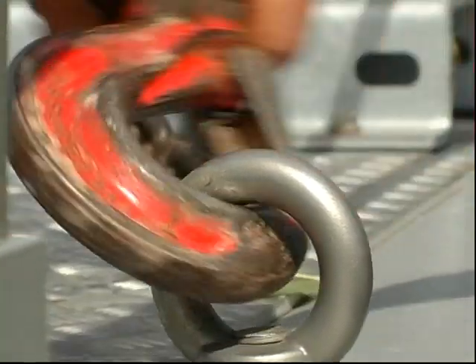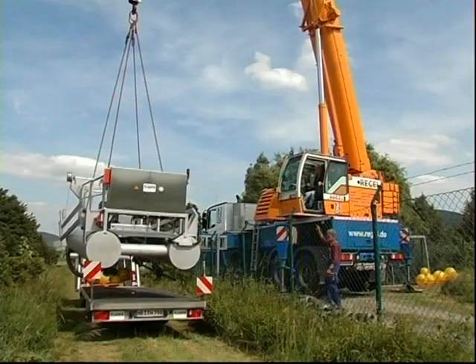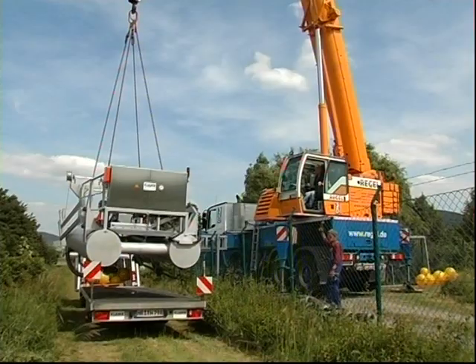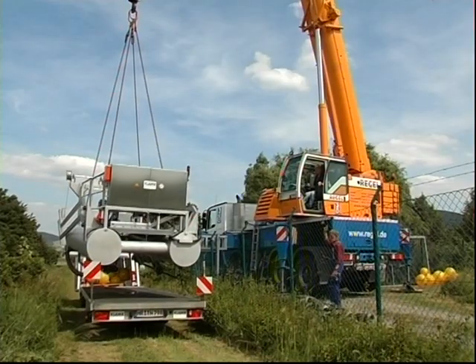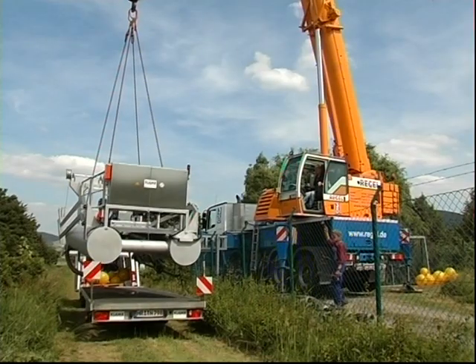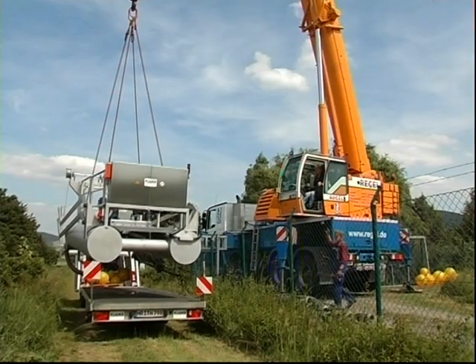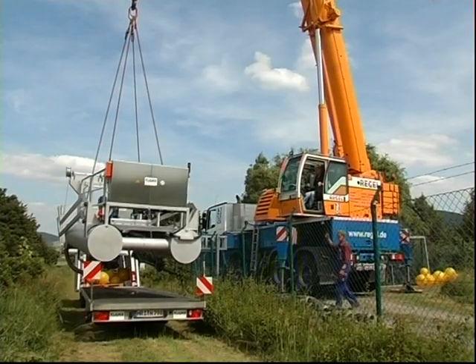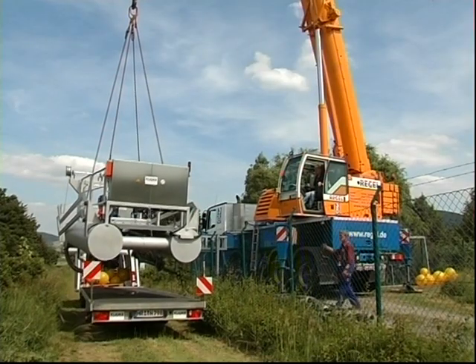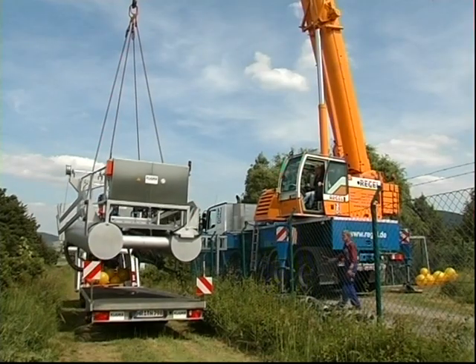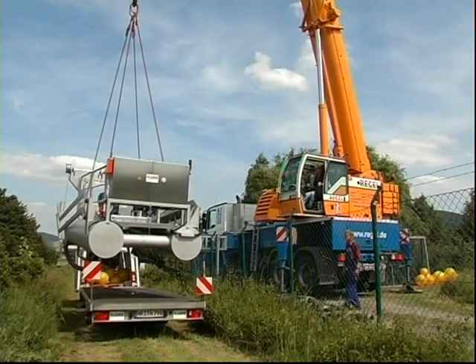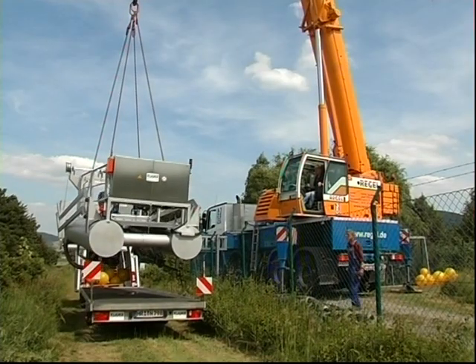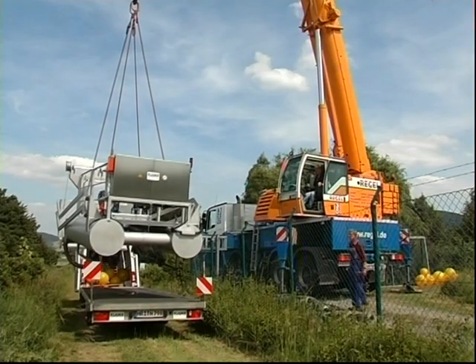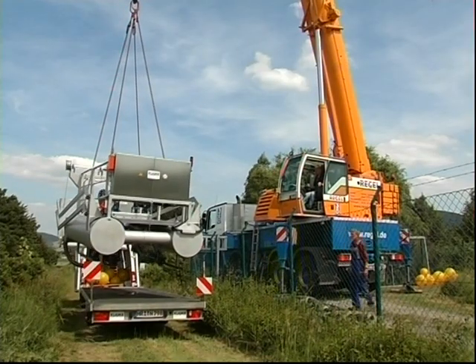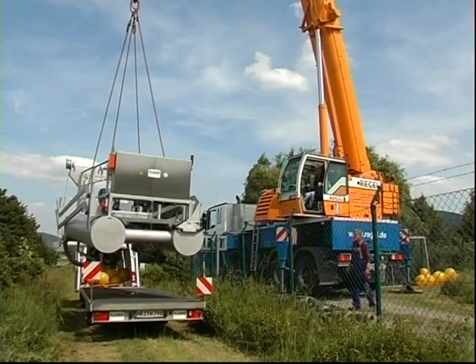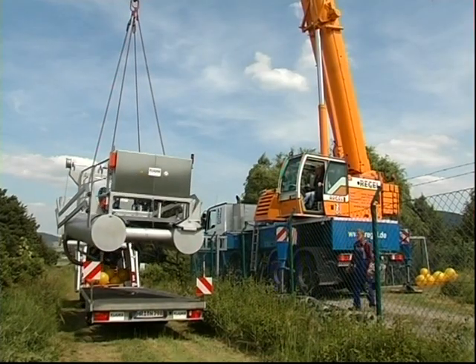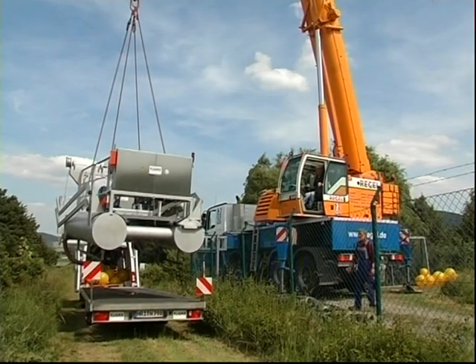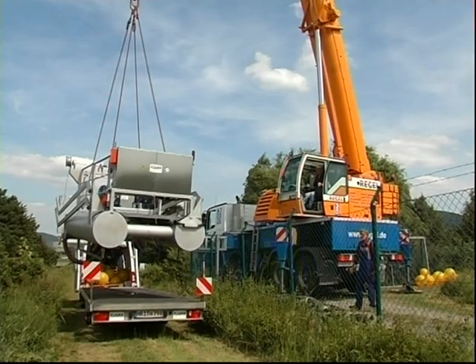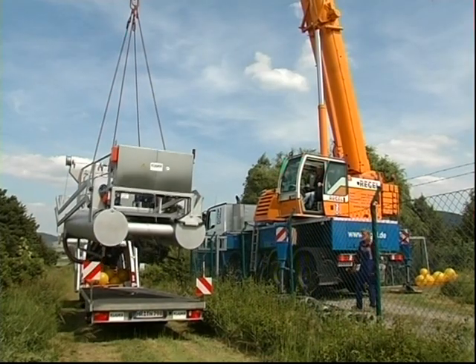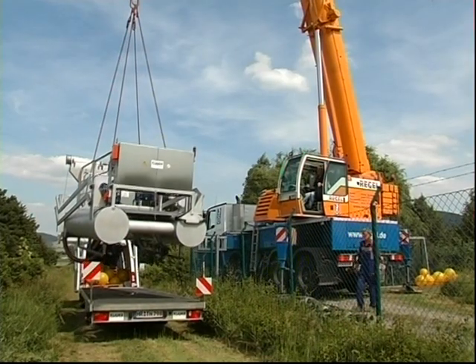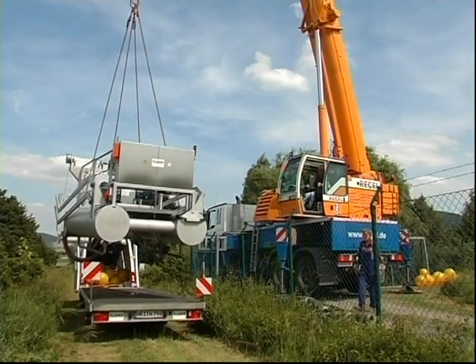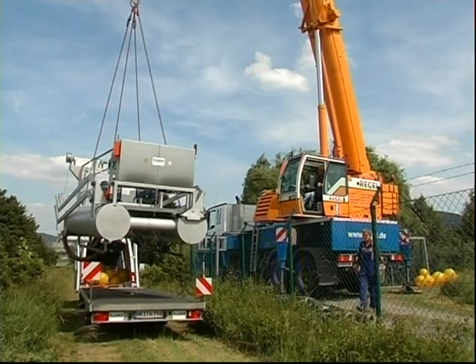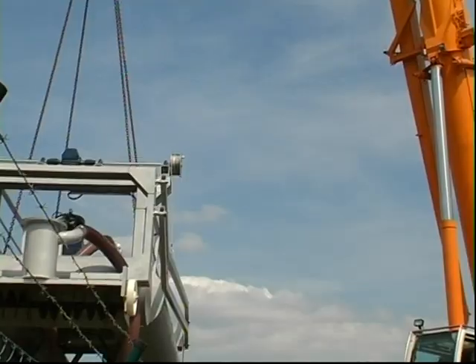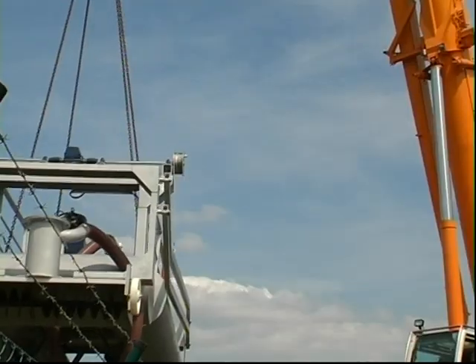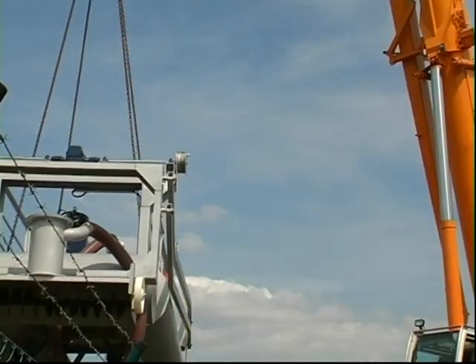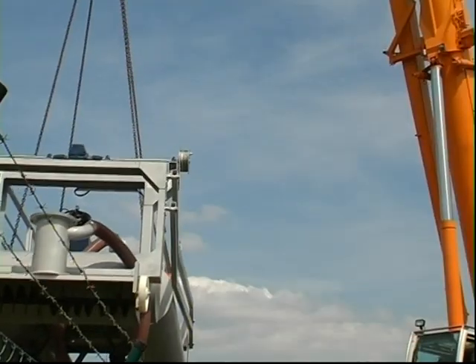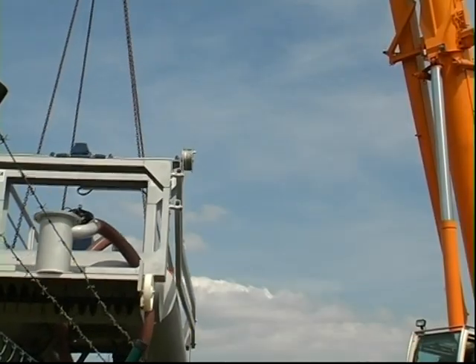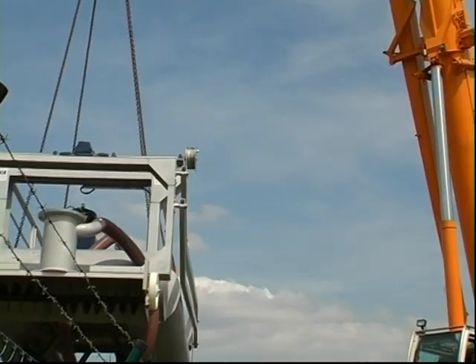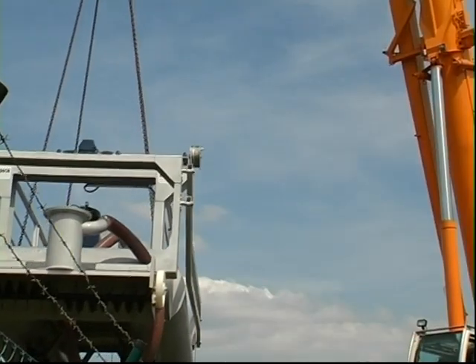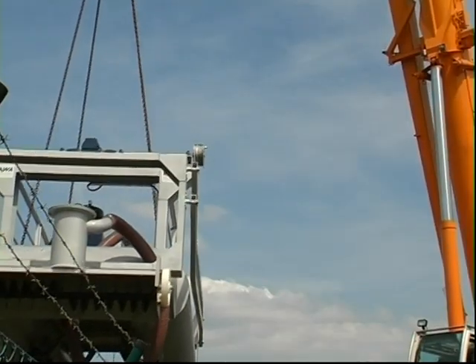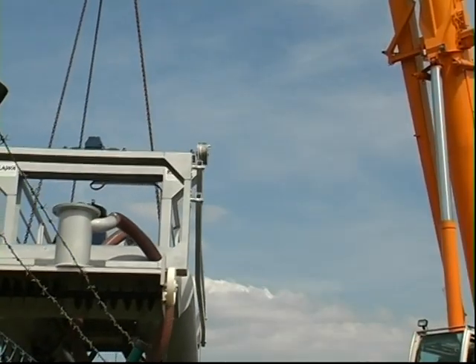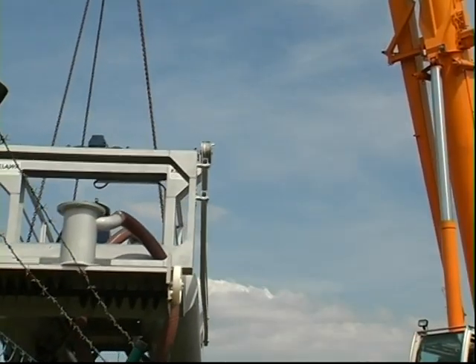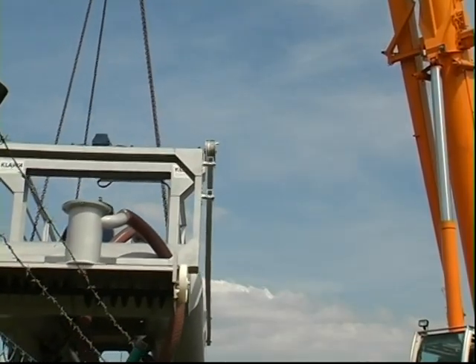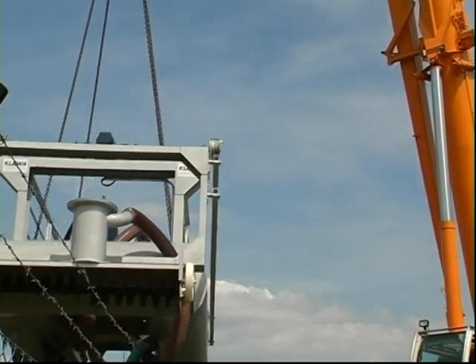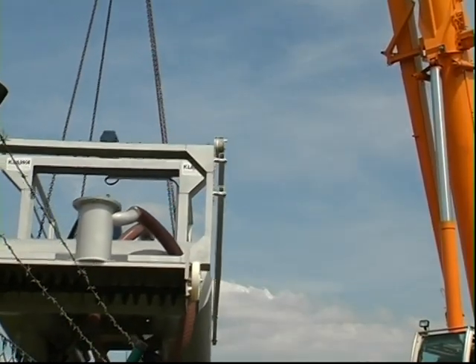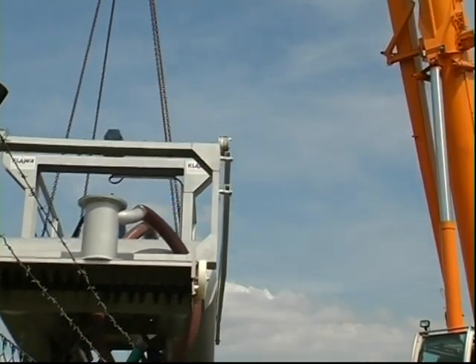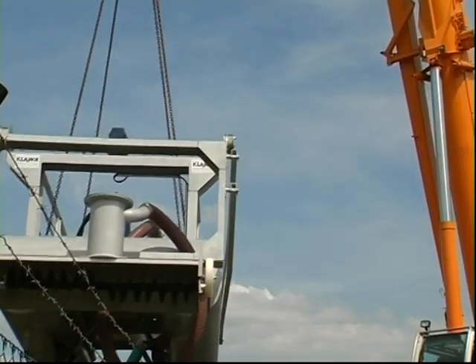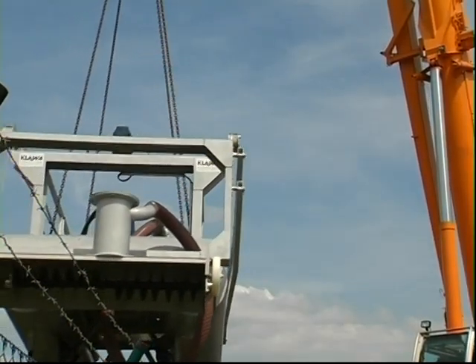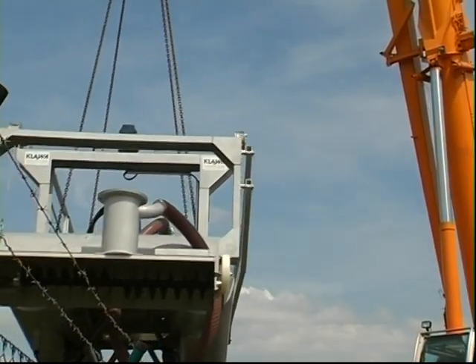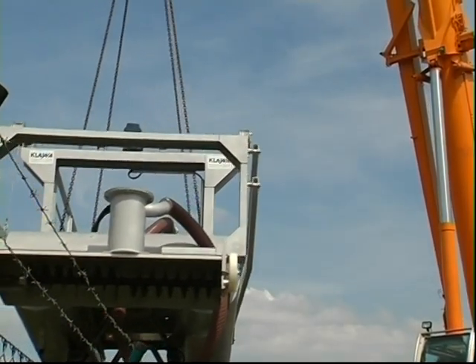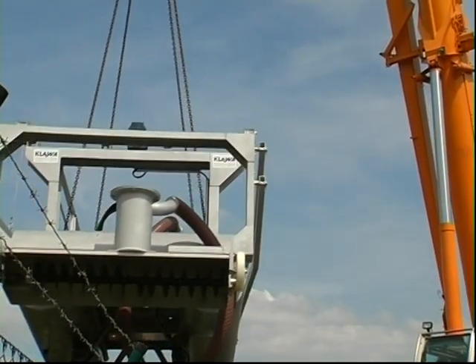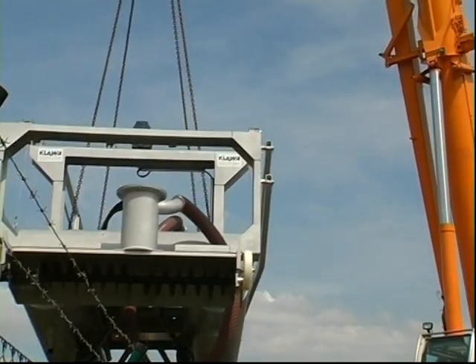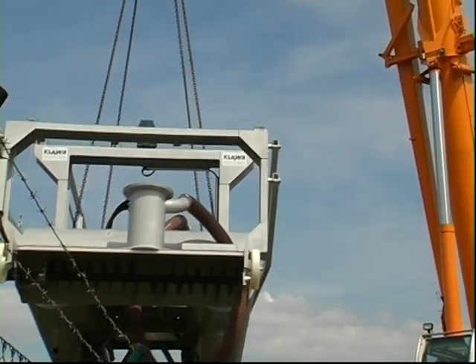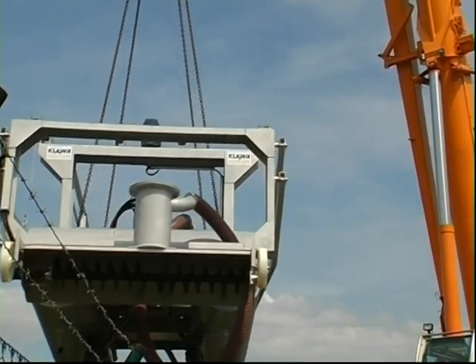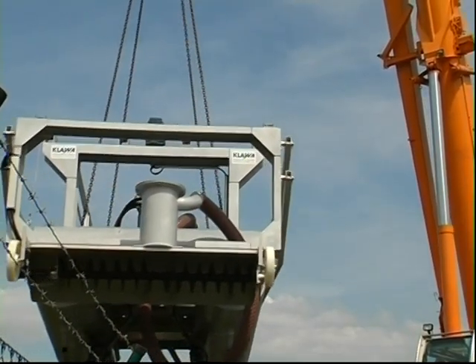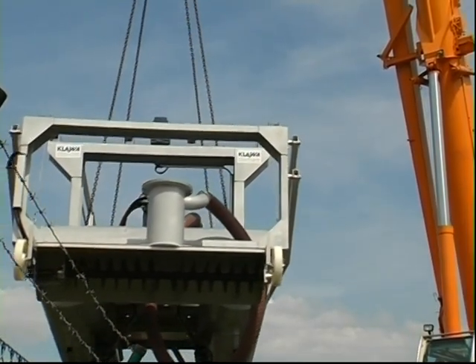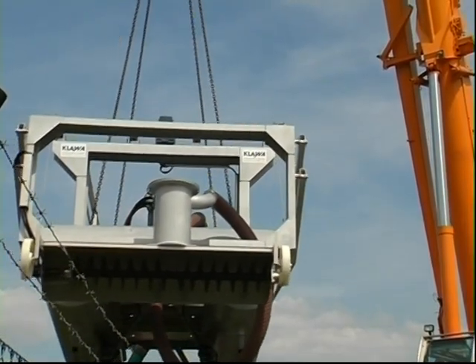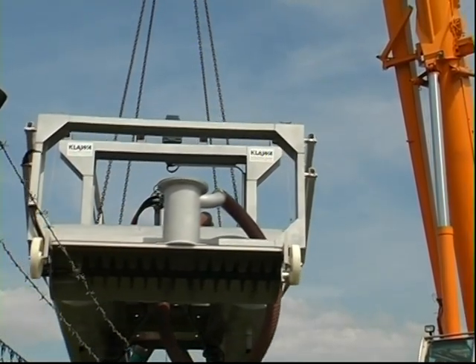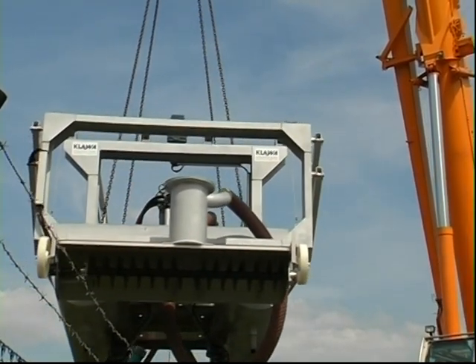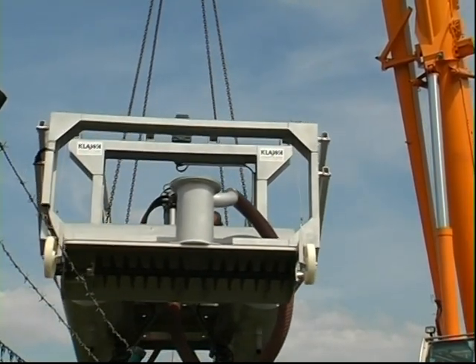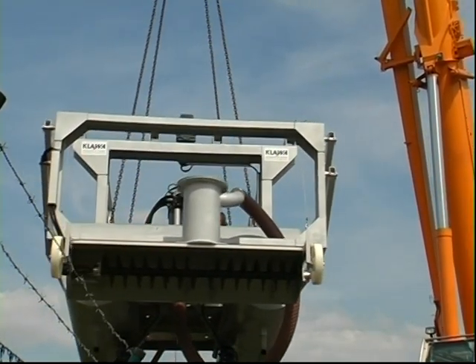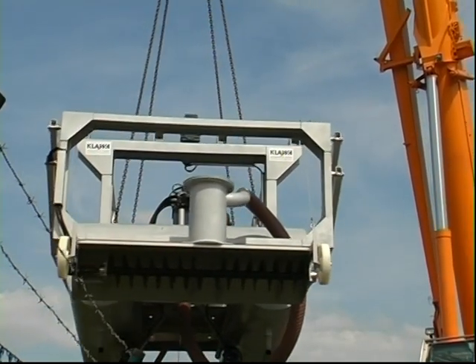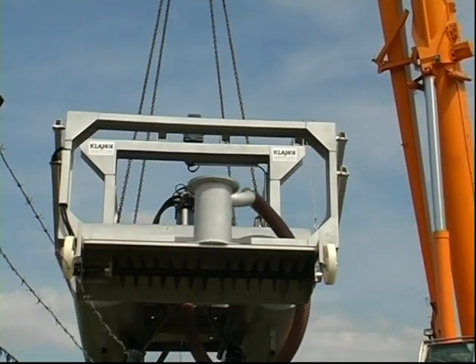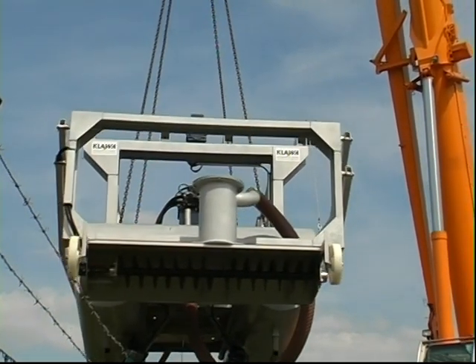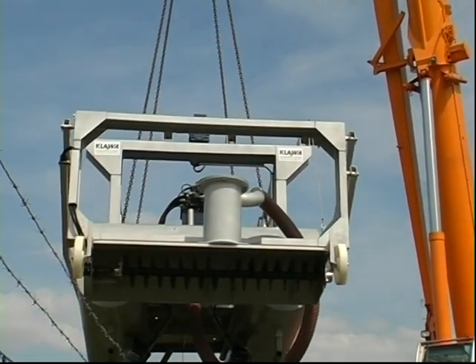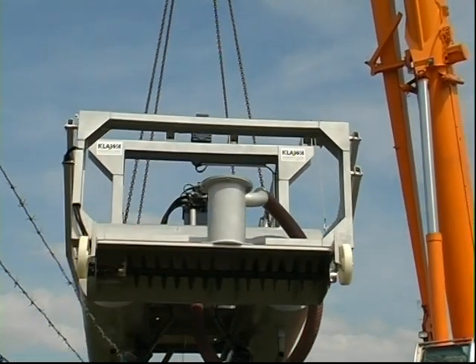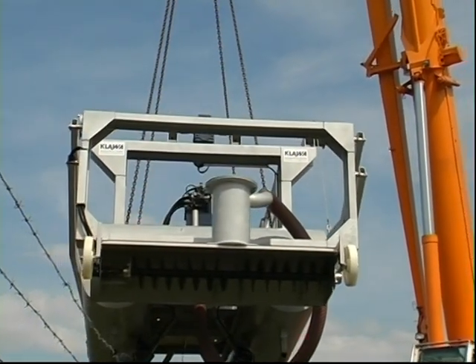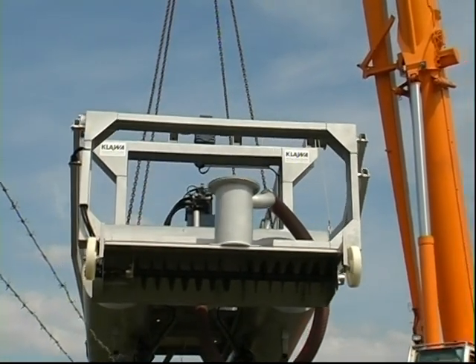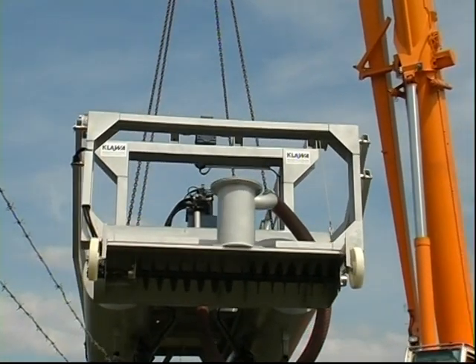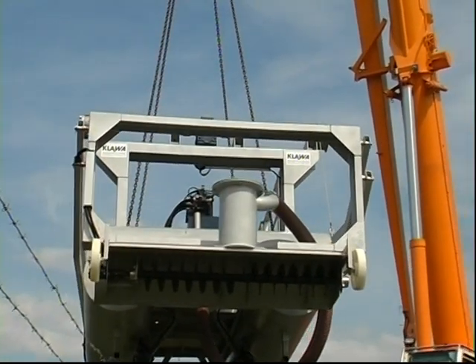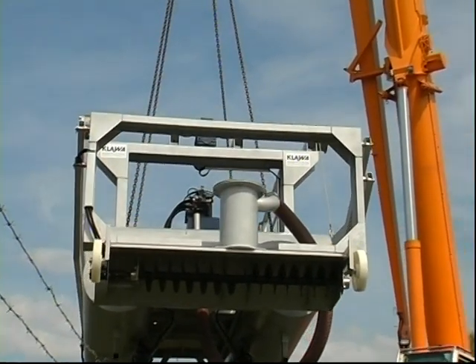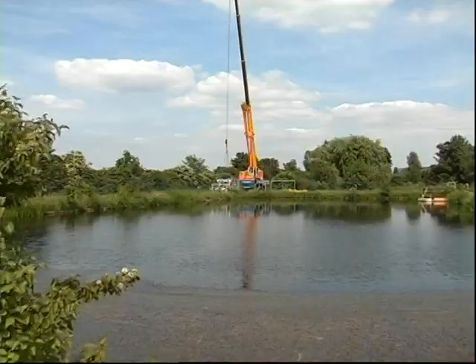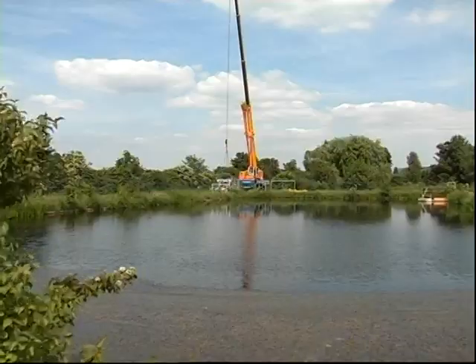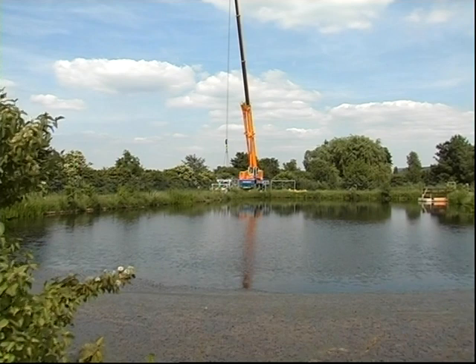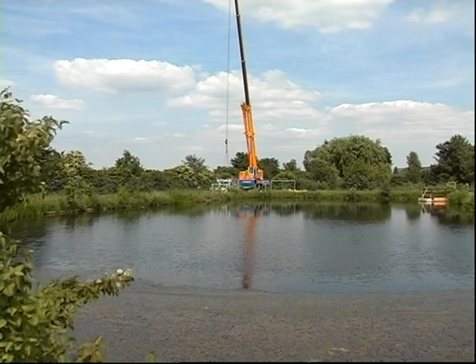The floating construction, suspended in the air, is an excellent cleaning master for sludge deposits in ponds and lakes.